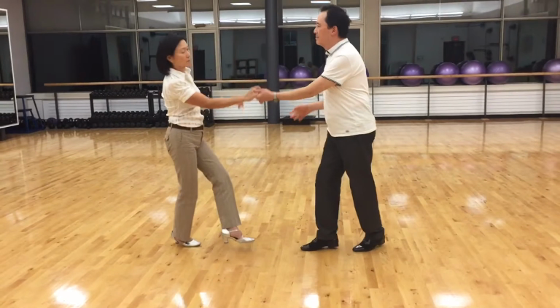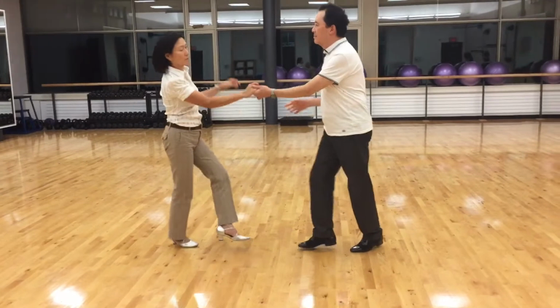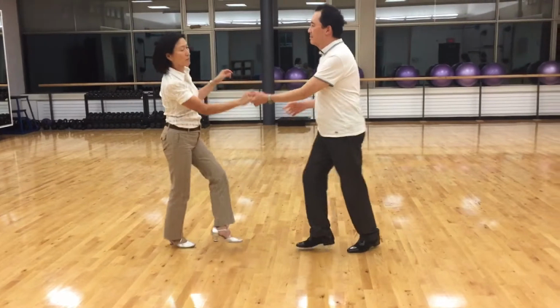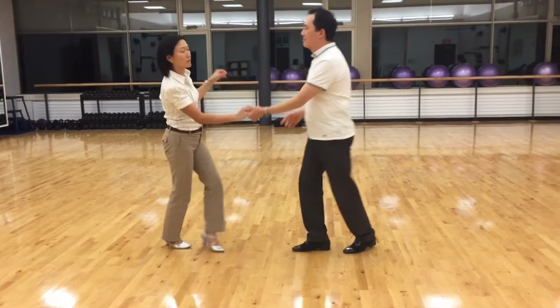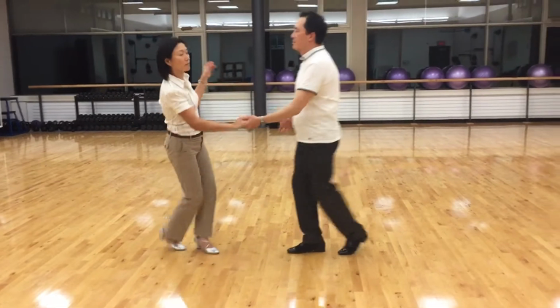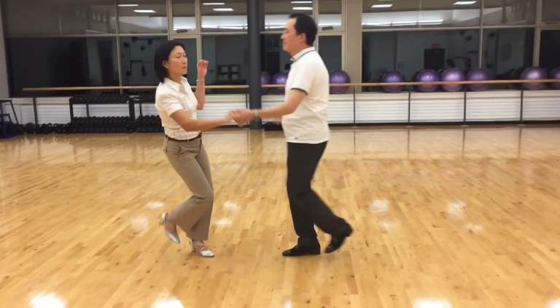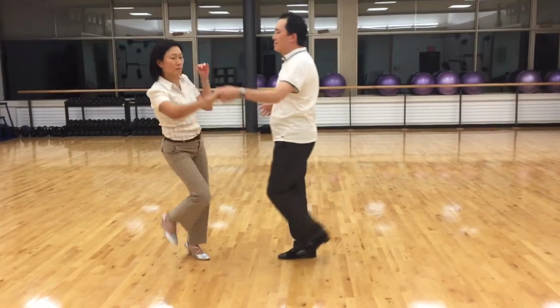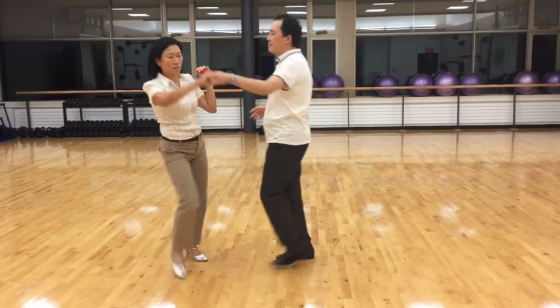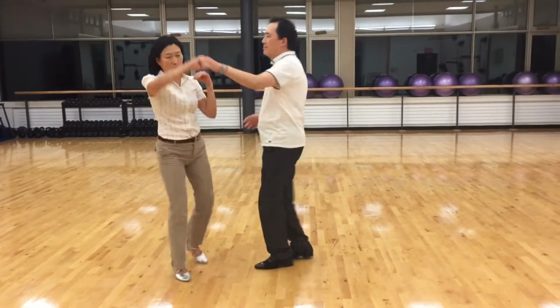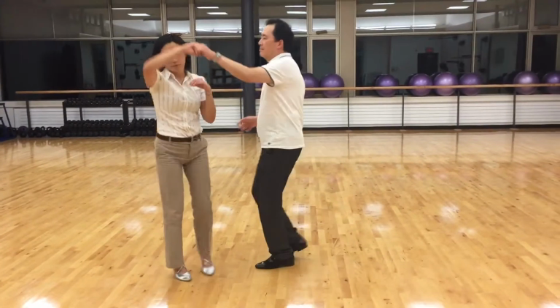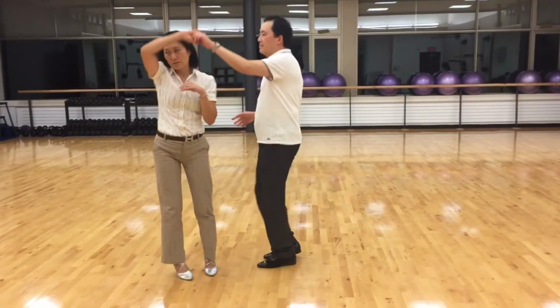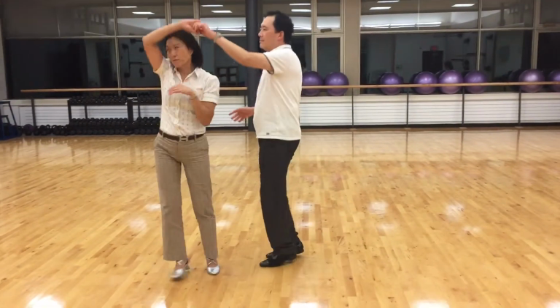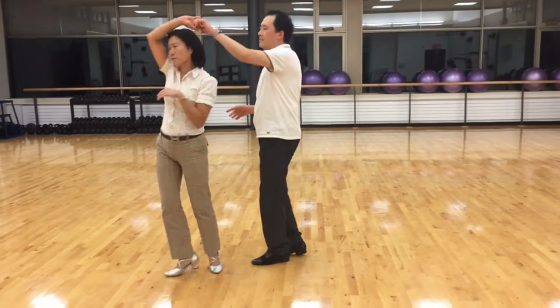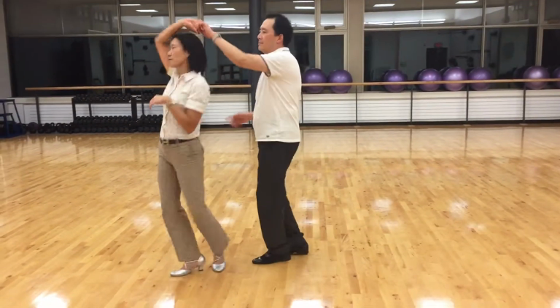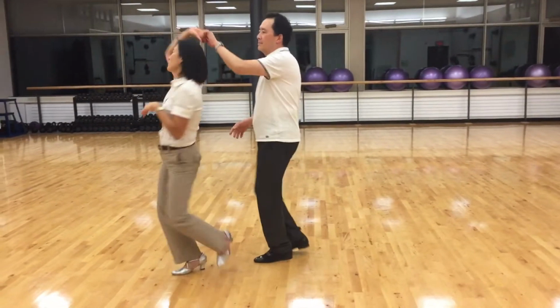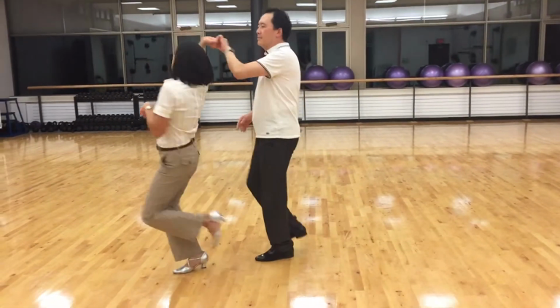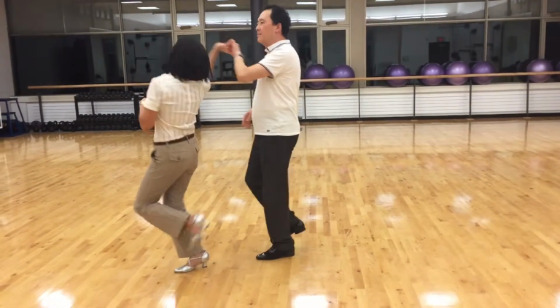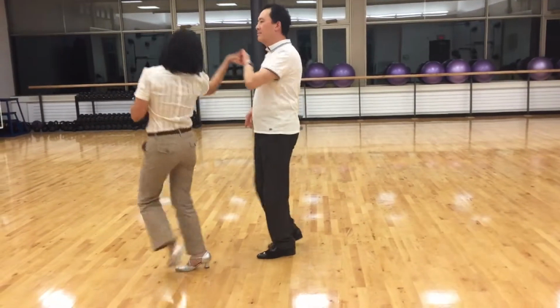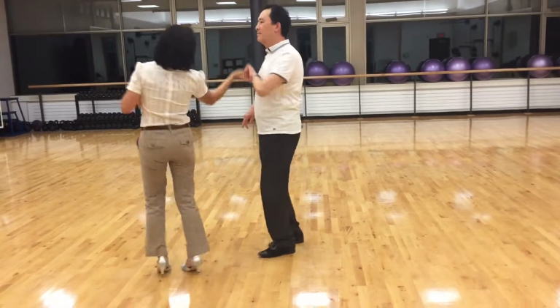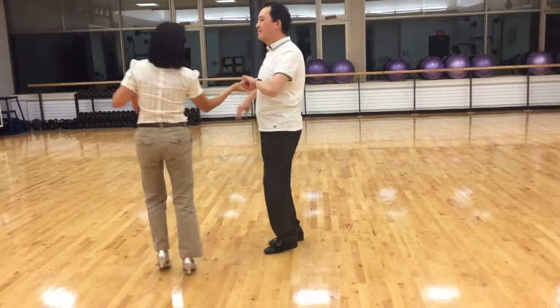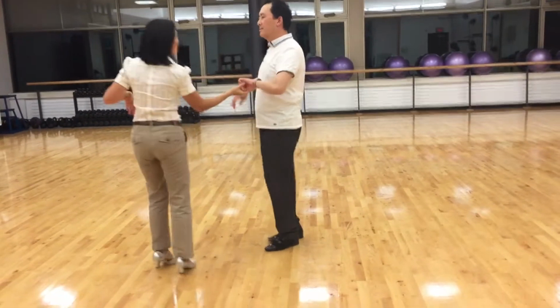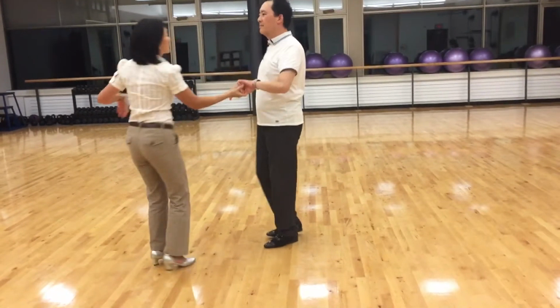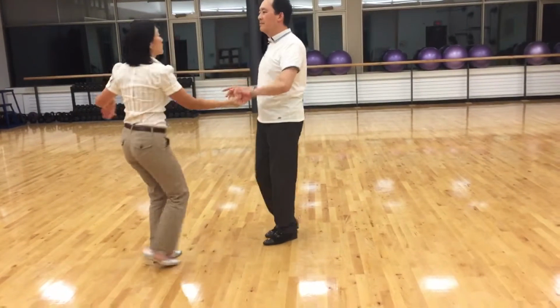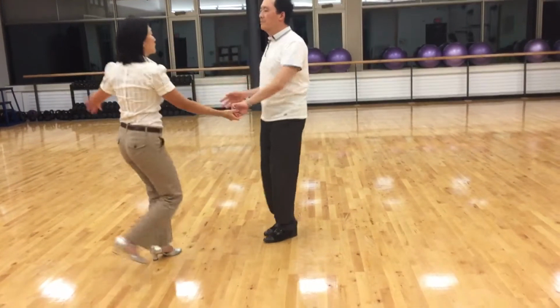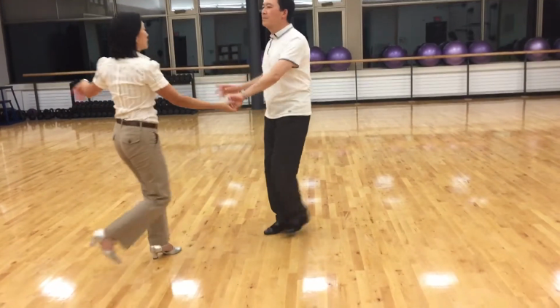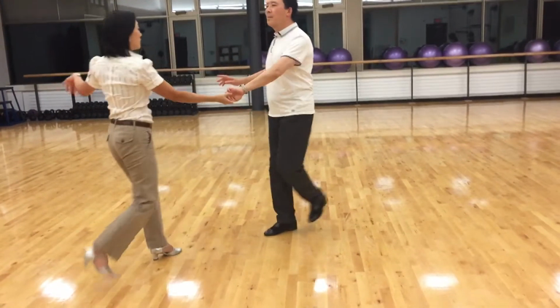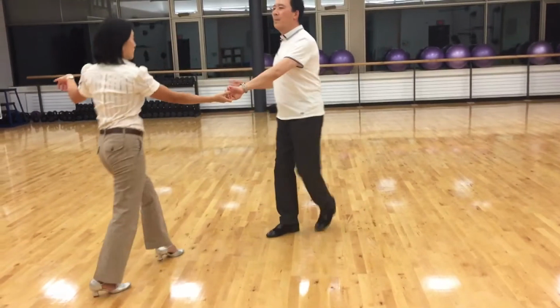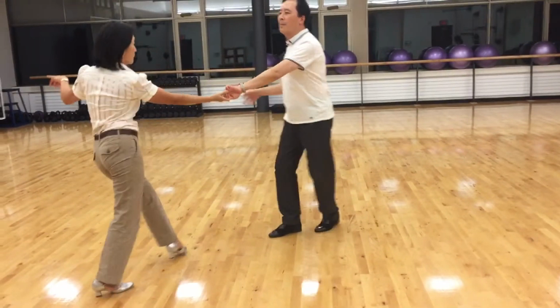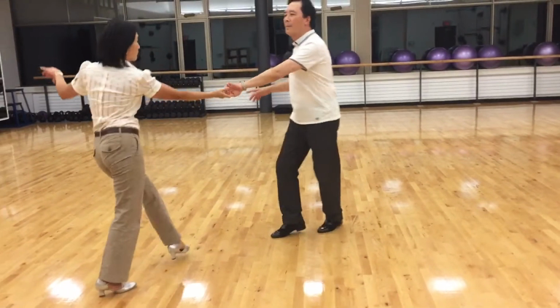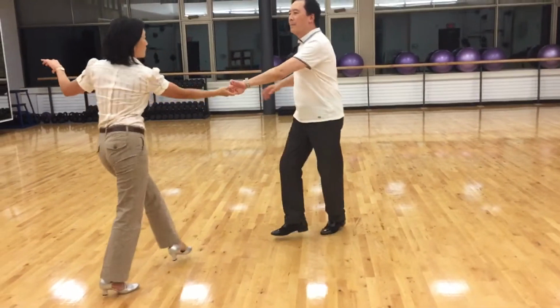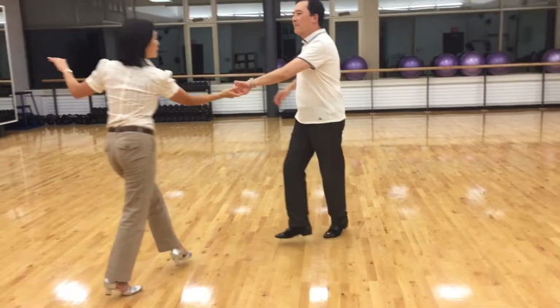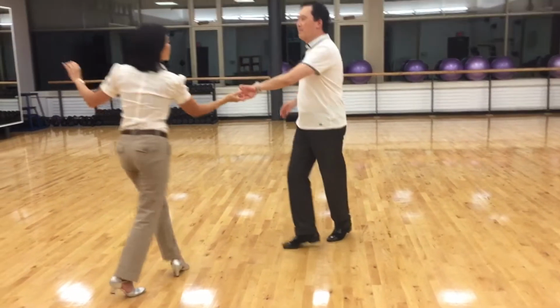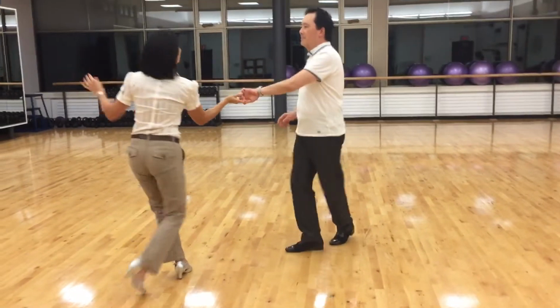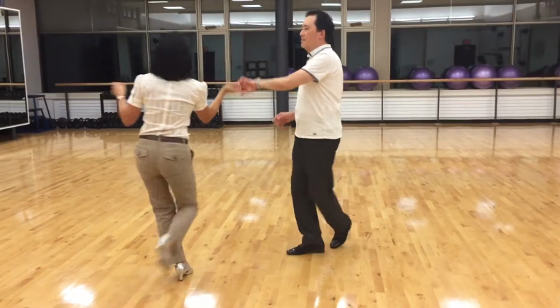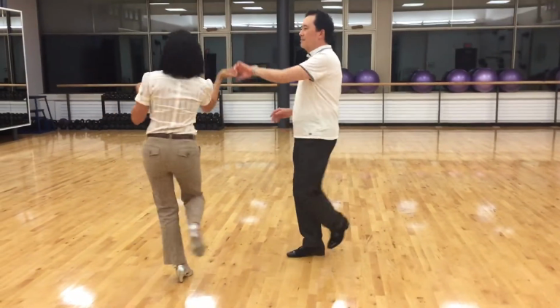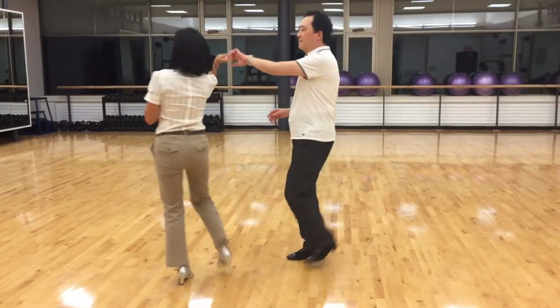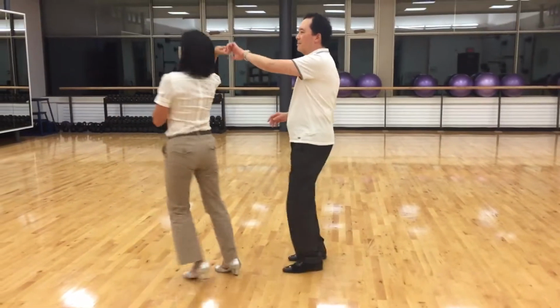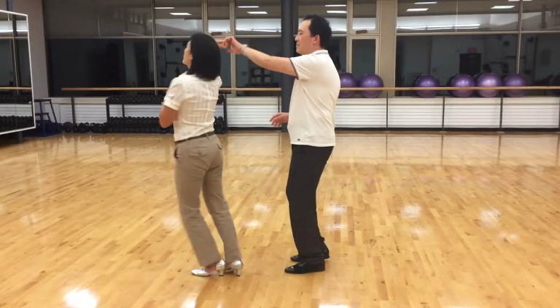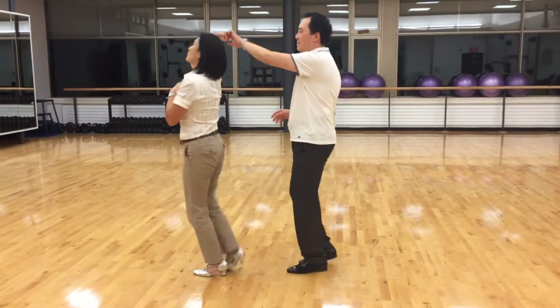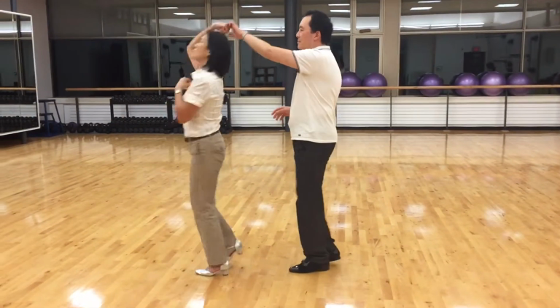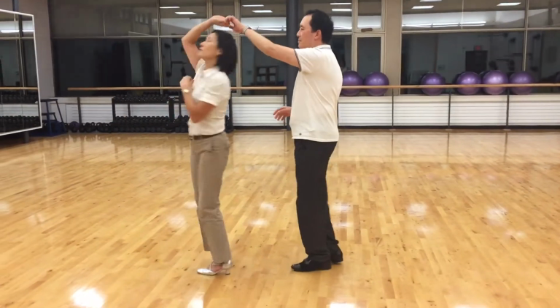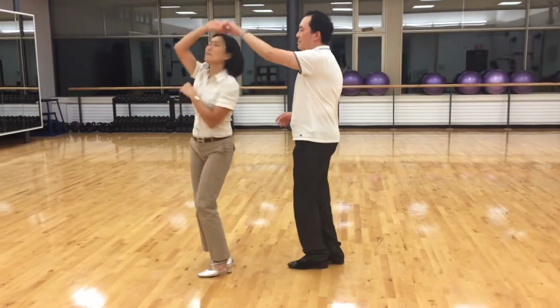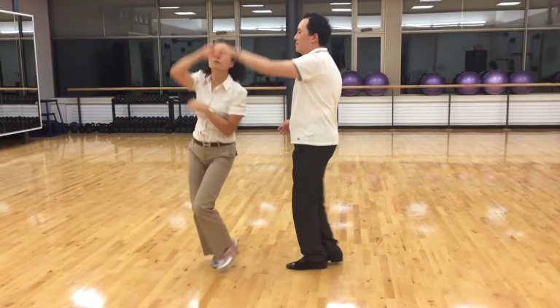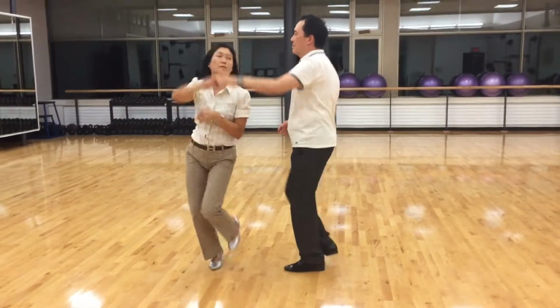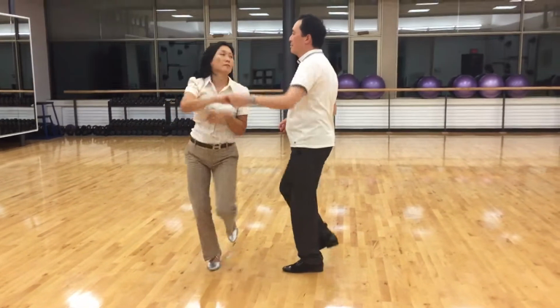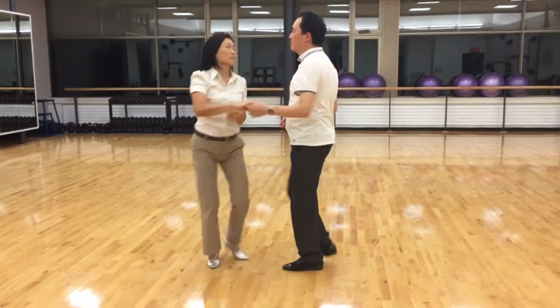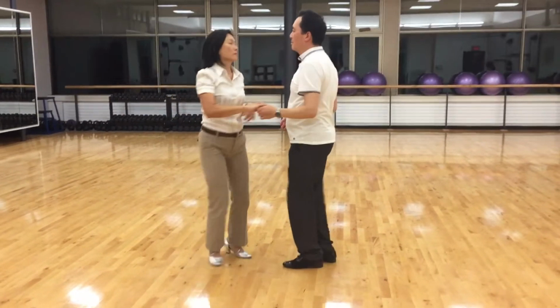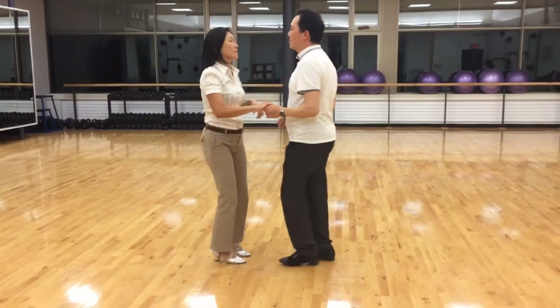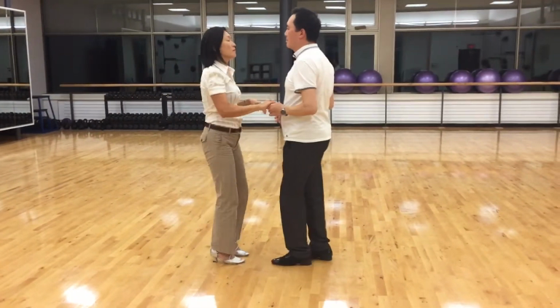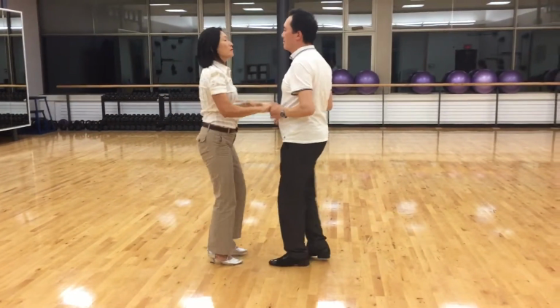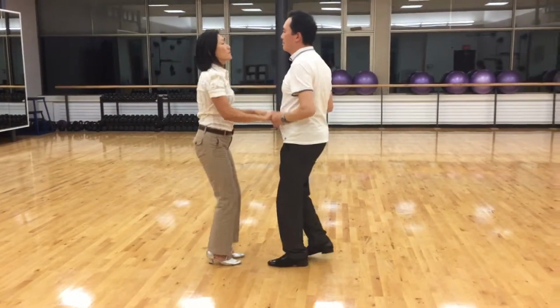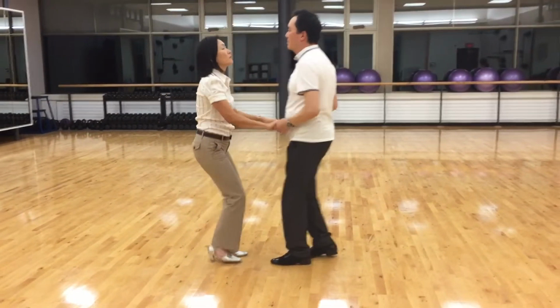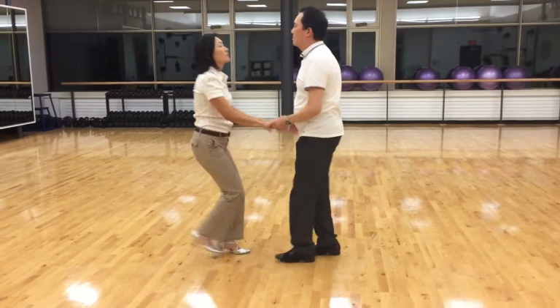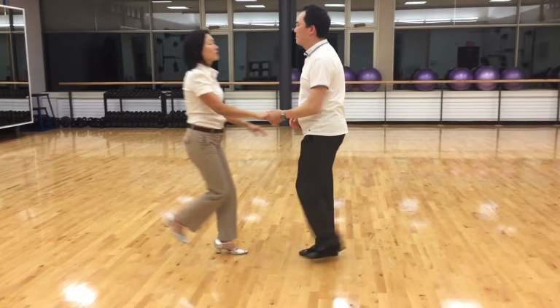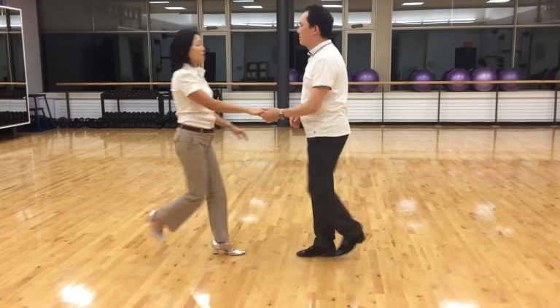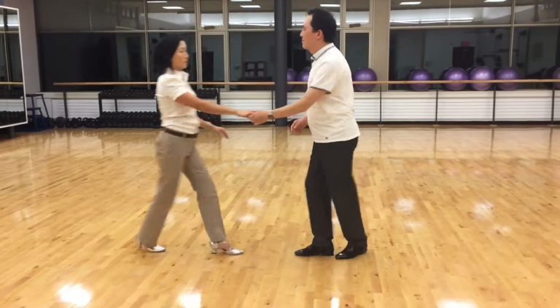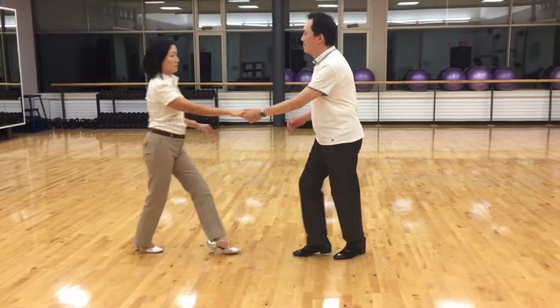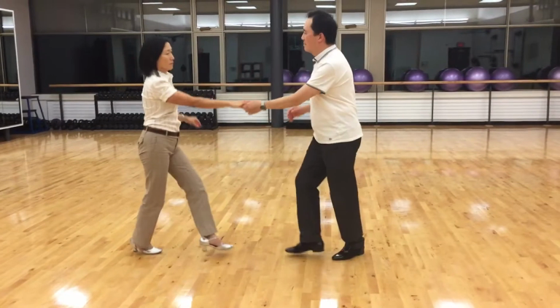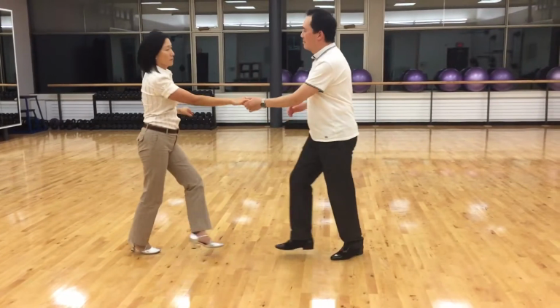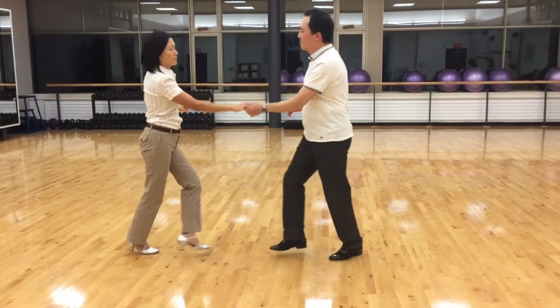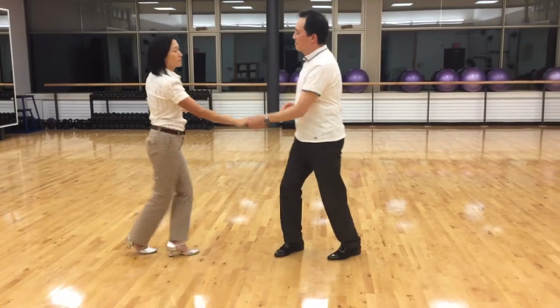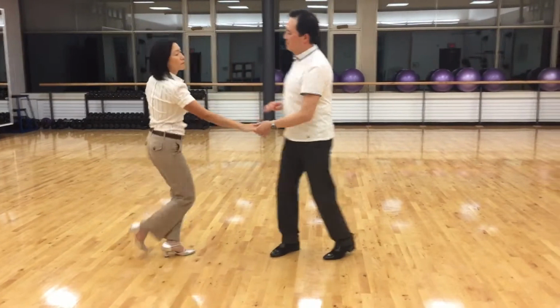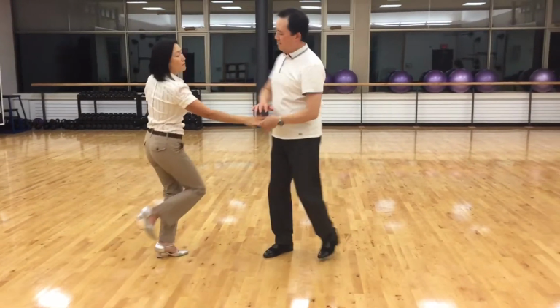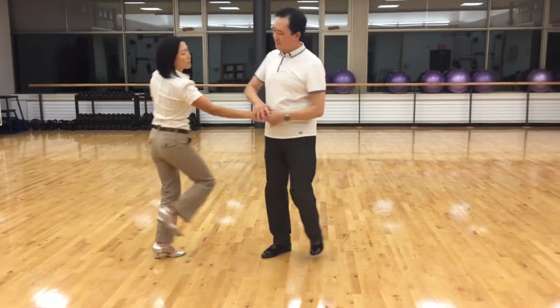Ladies turn. Triple, triple, triple, triple. Belly rub.